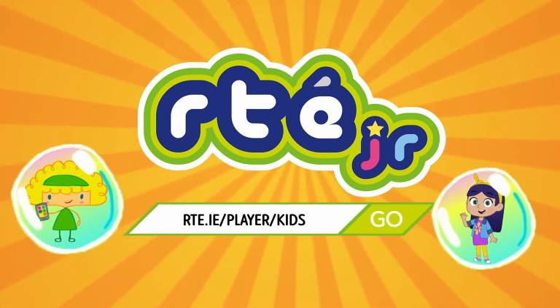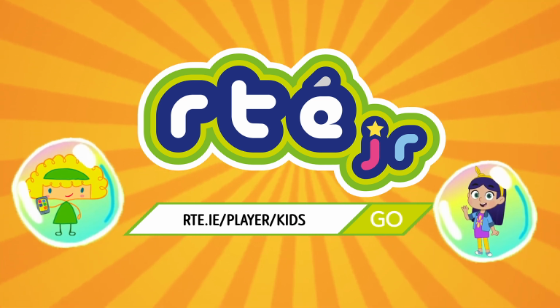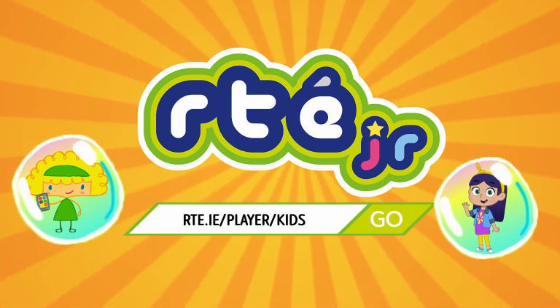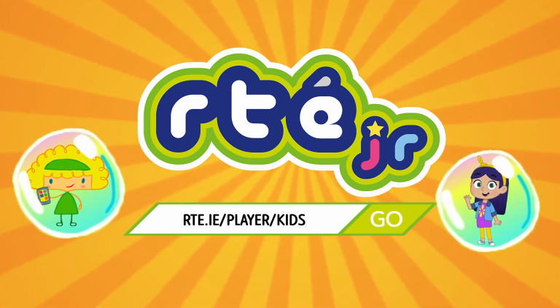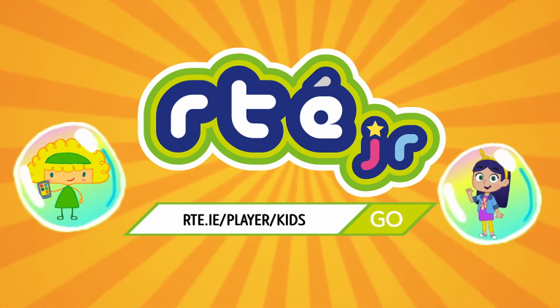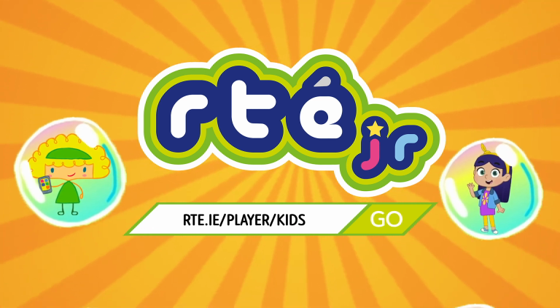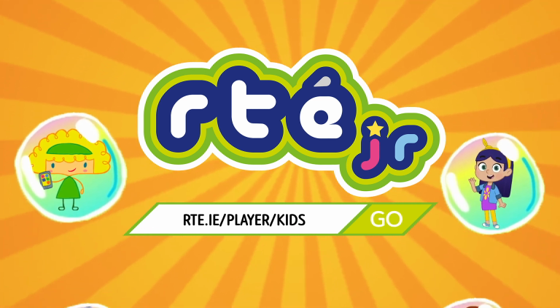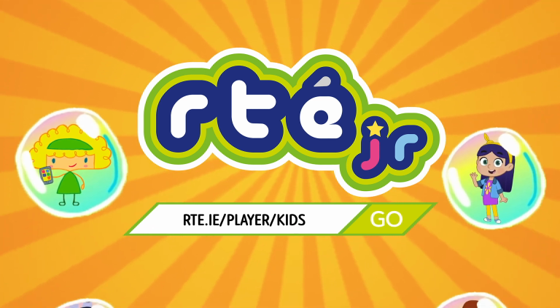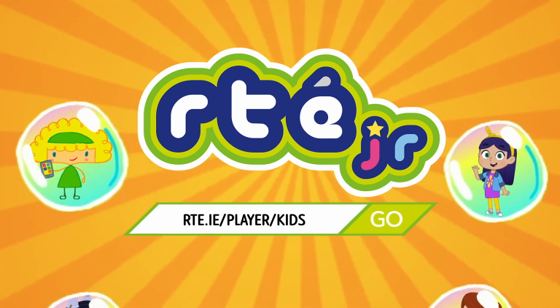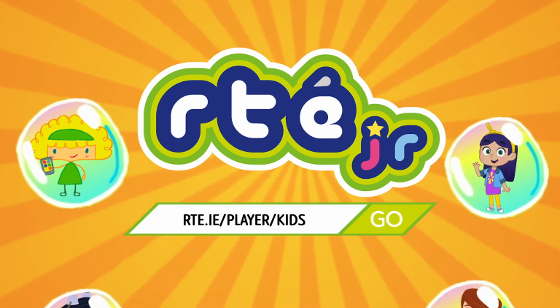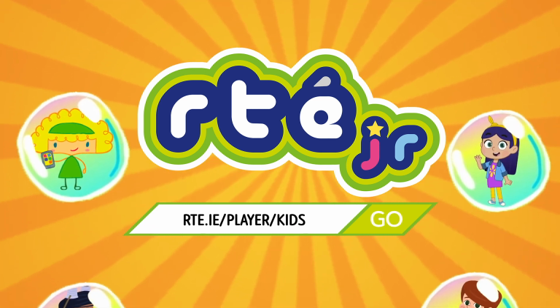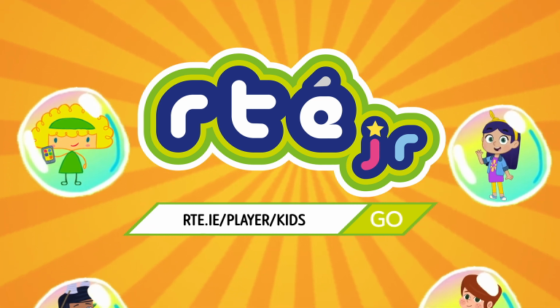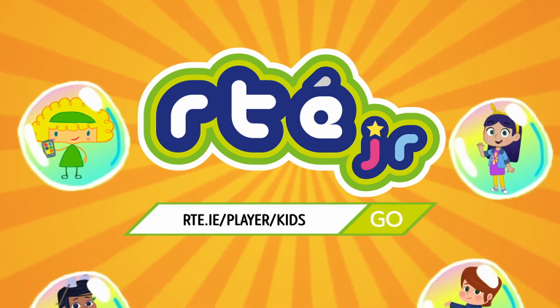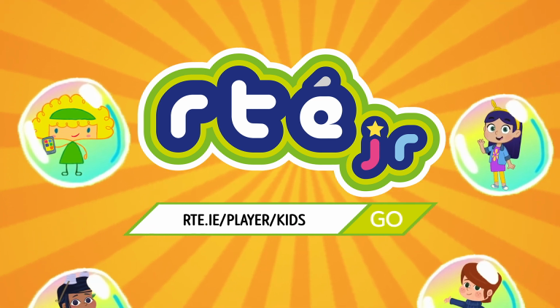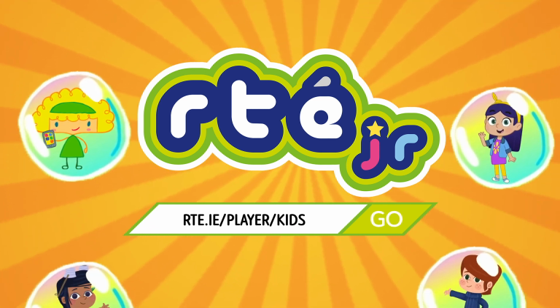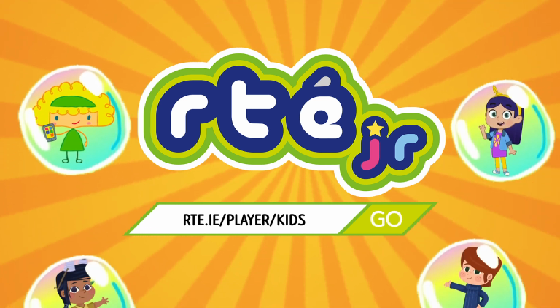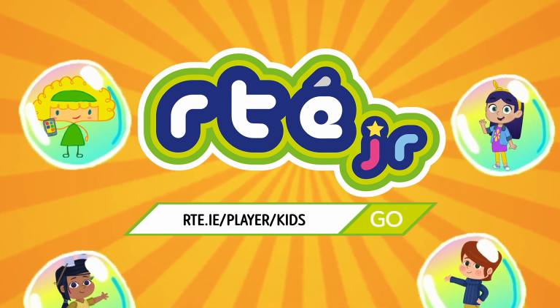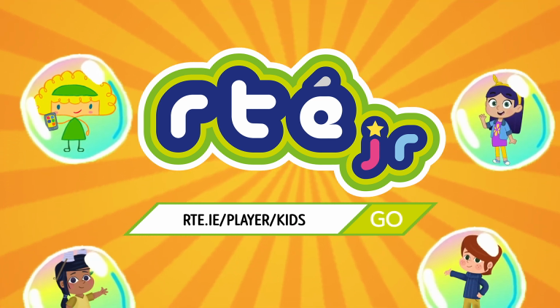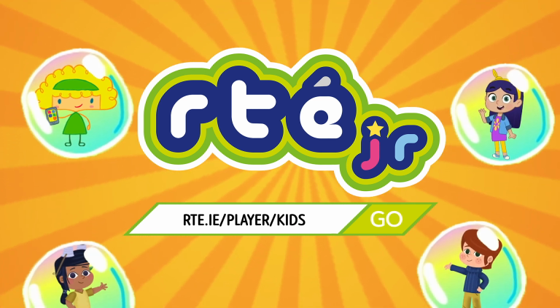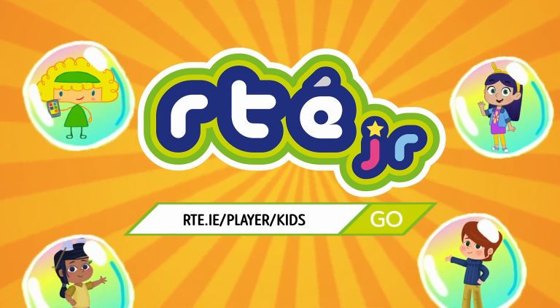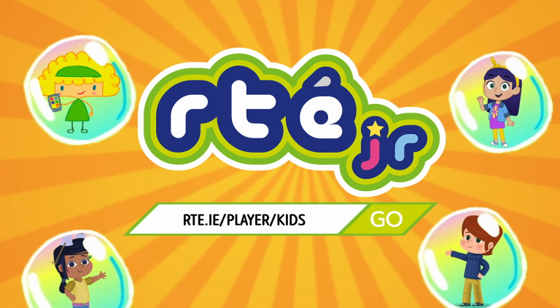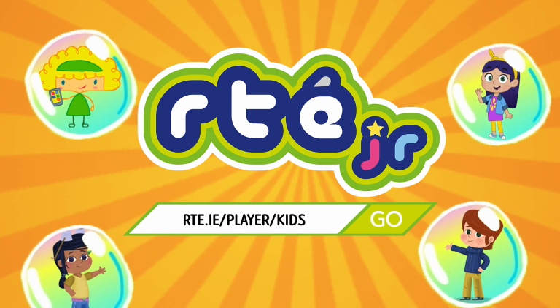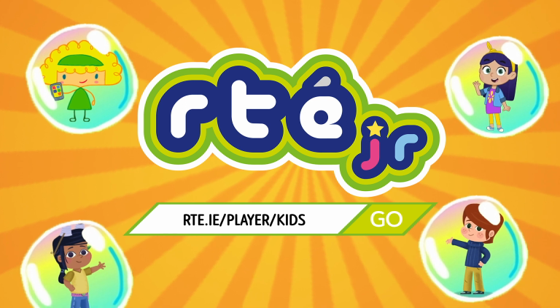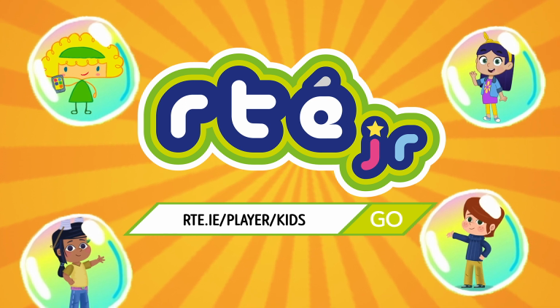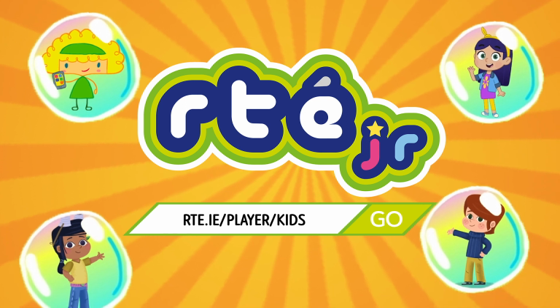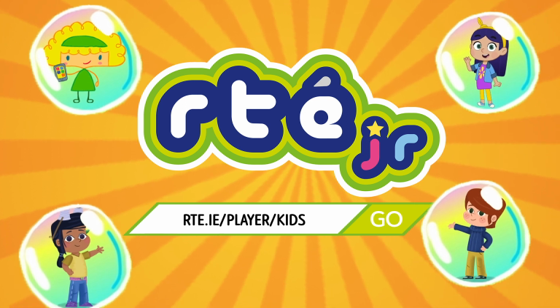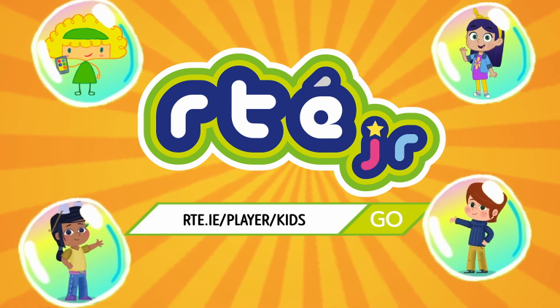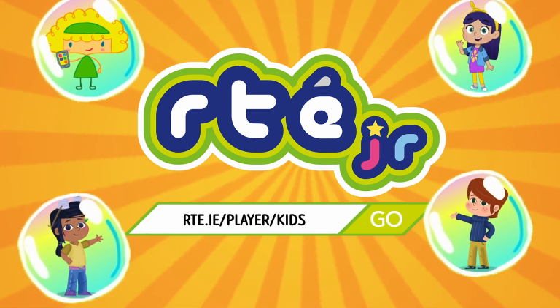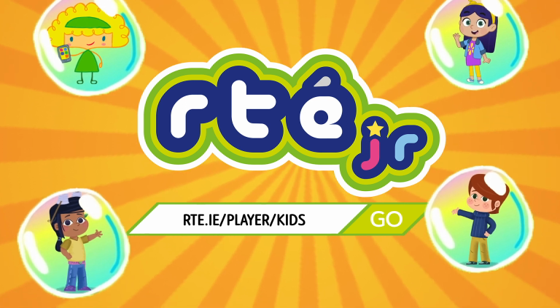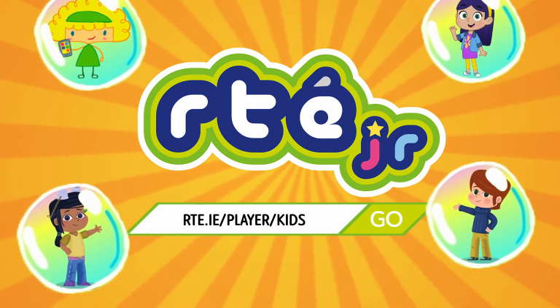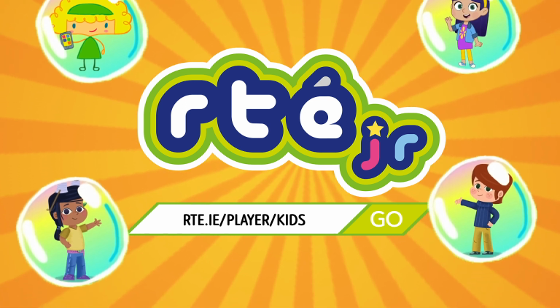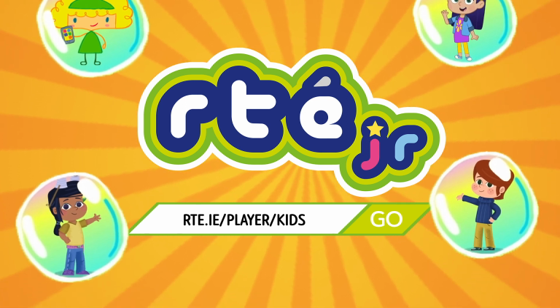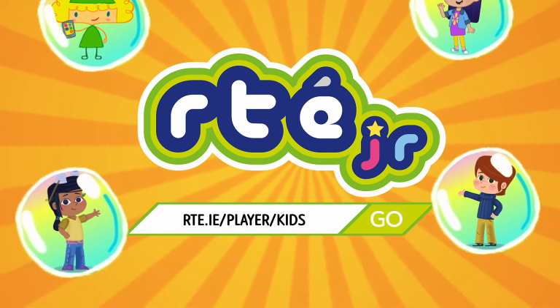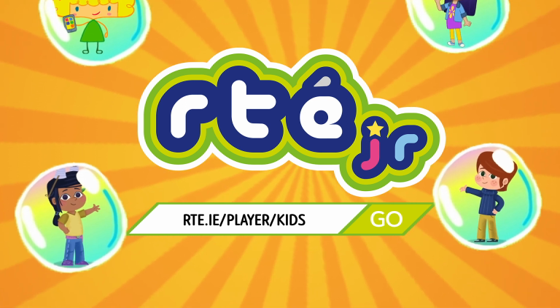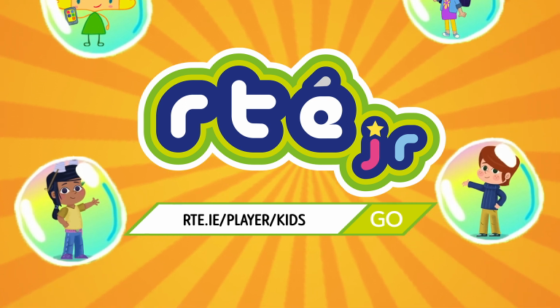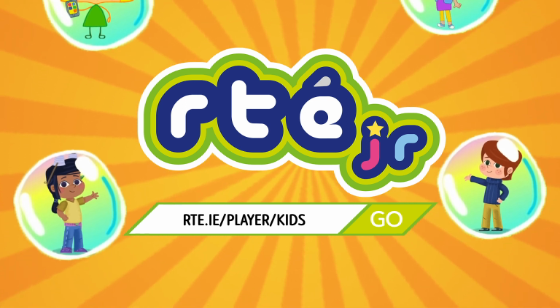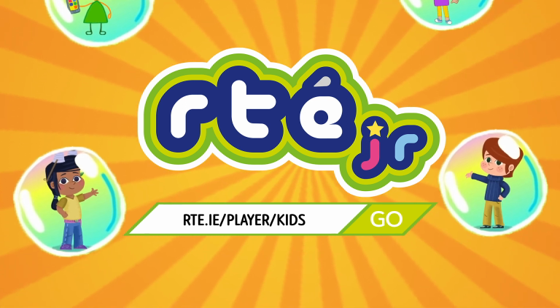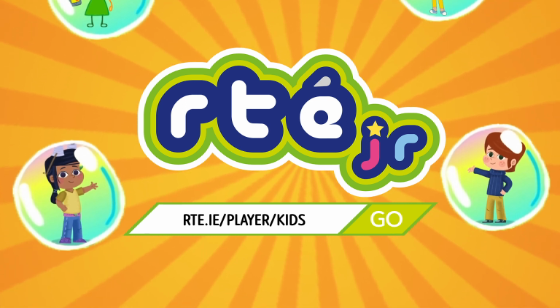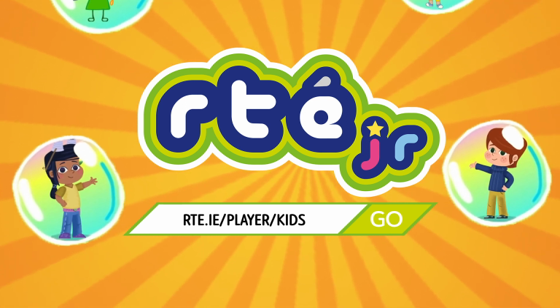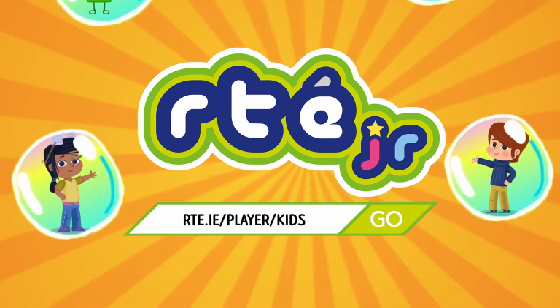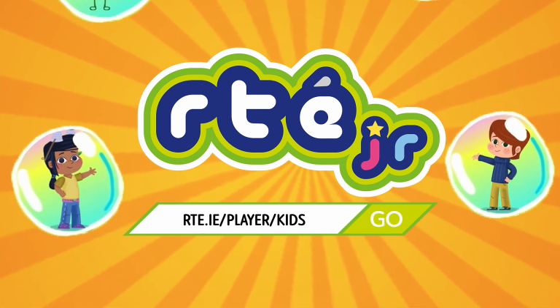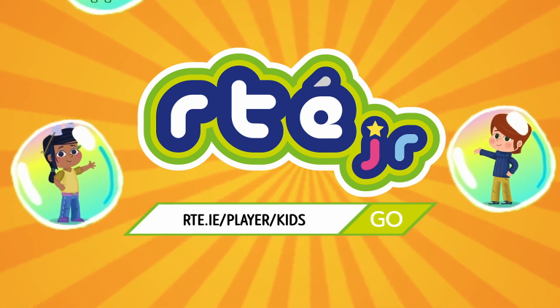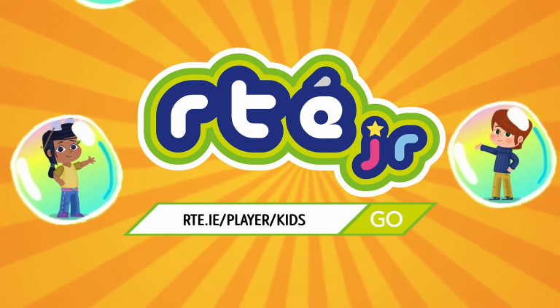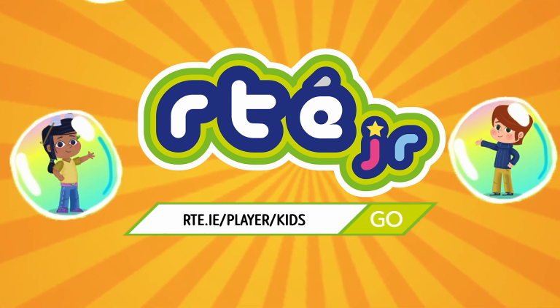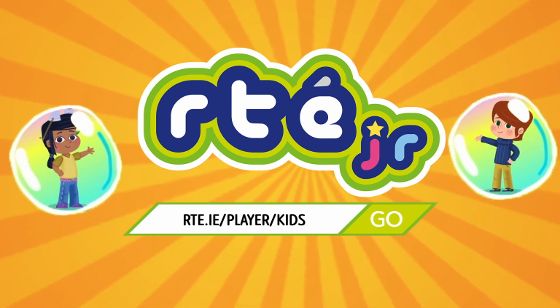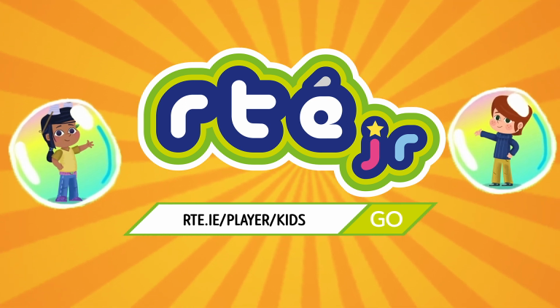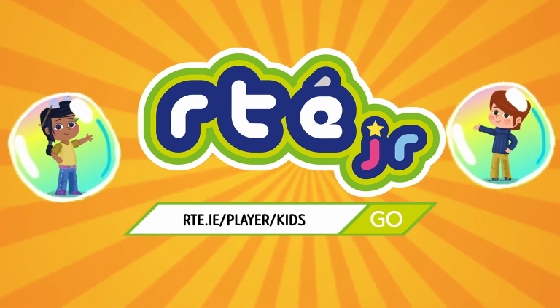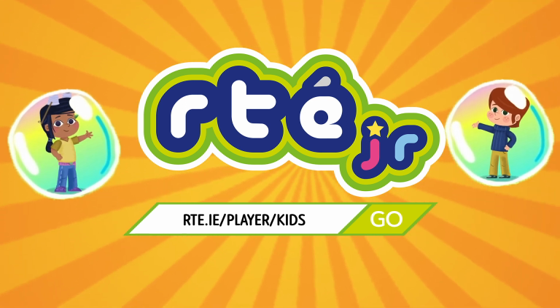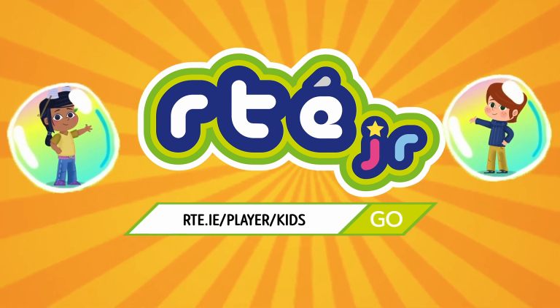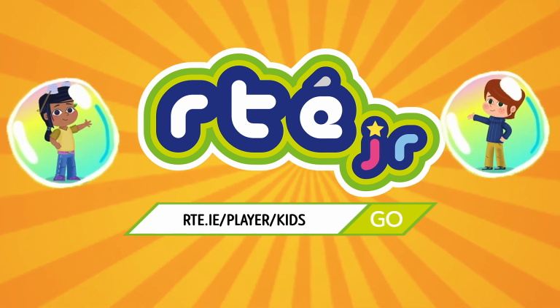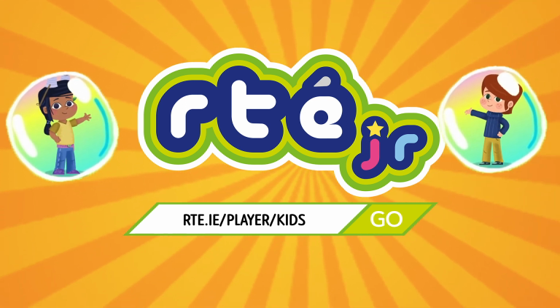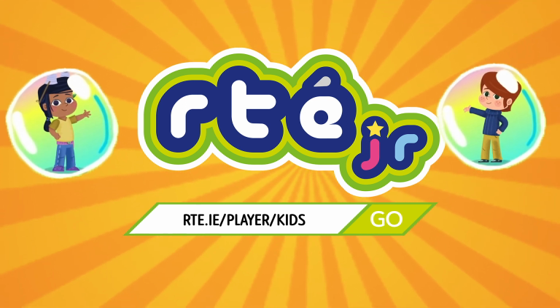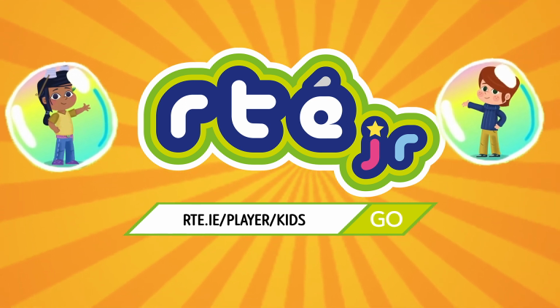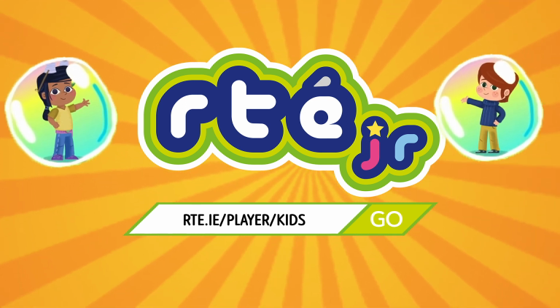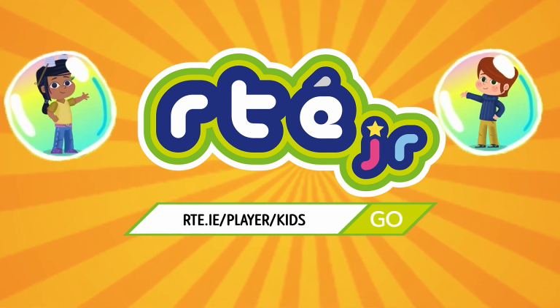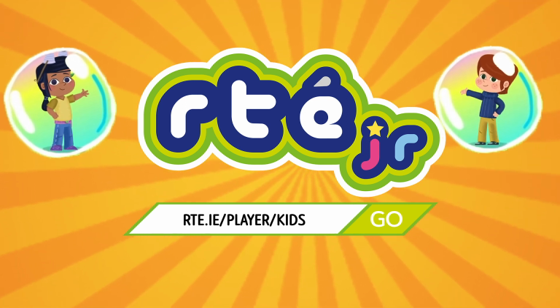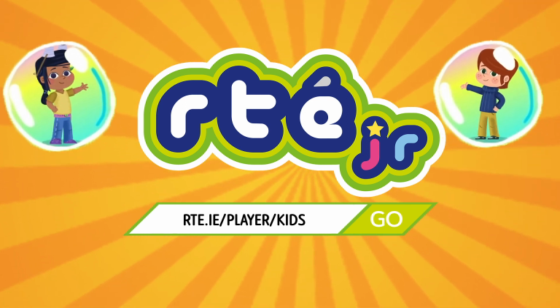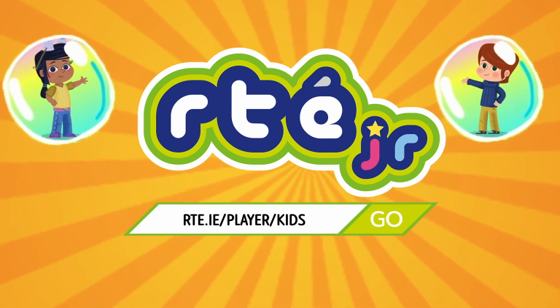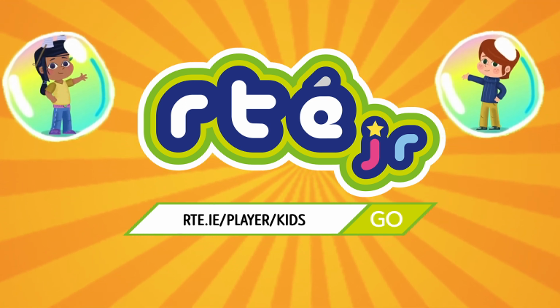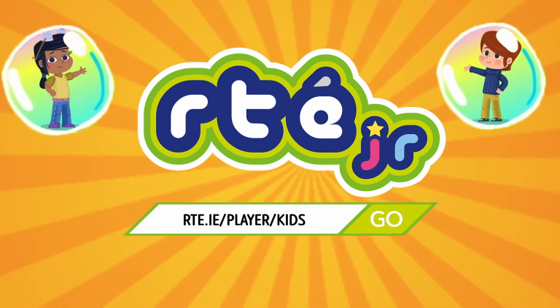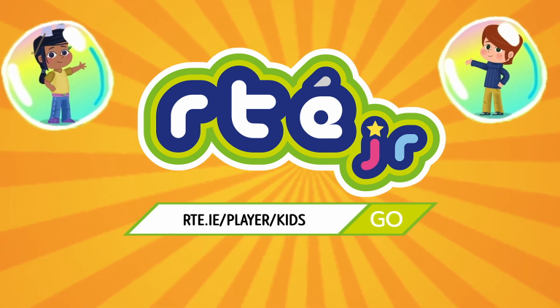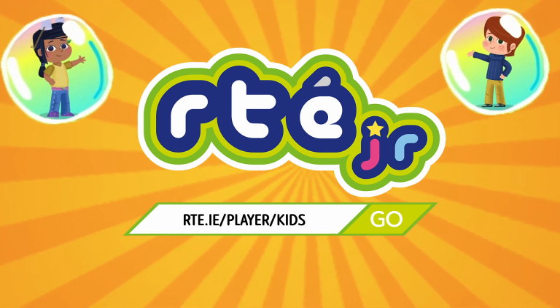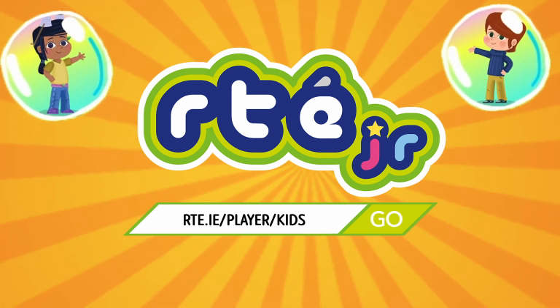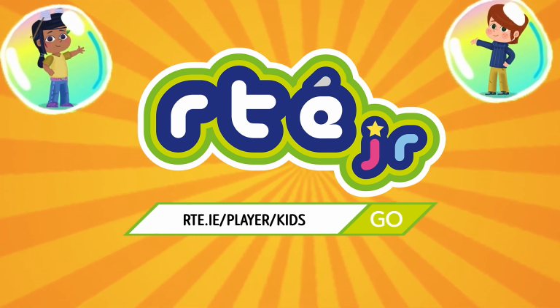All aboard the Curiosity — let's find out!